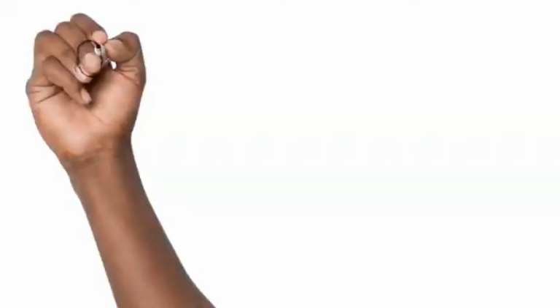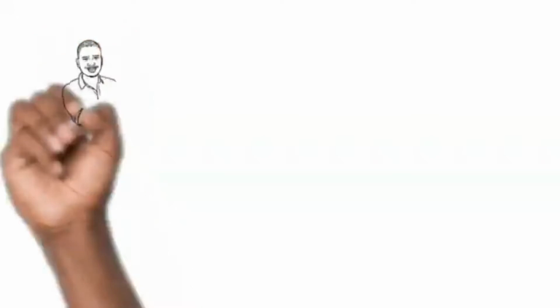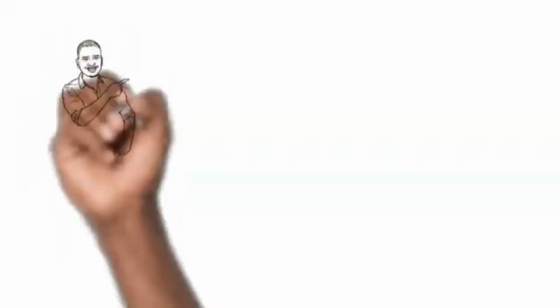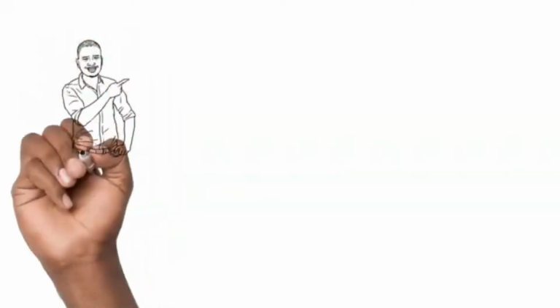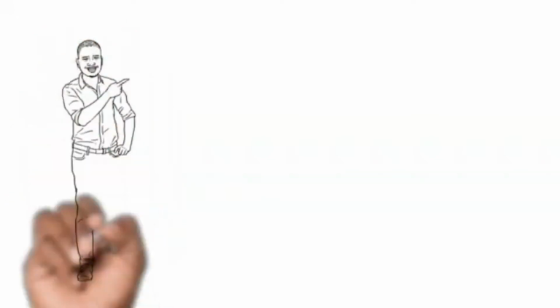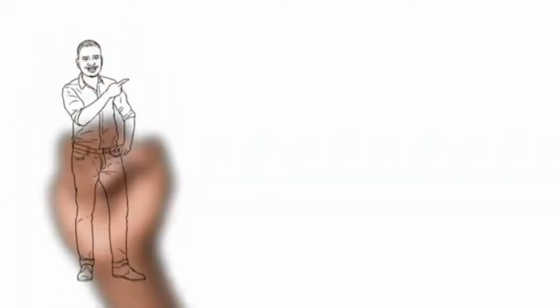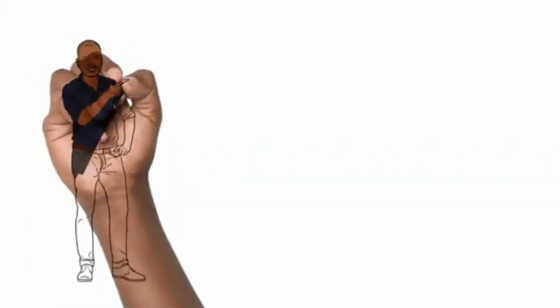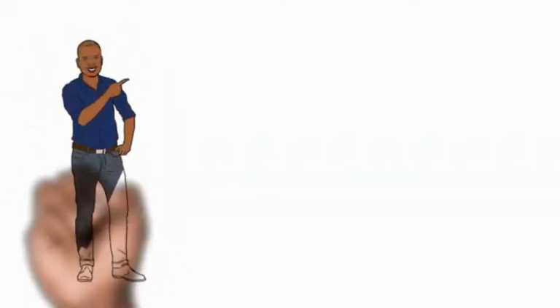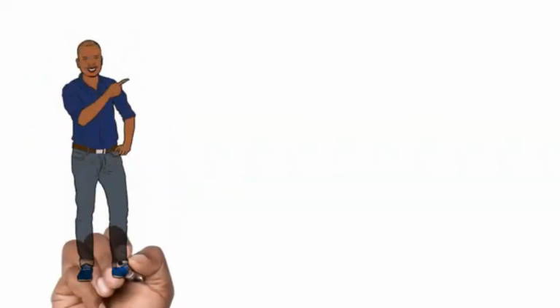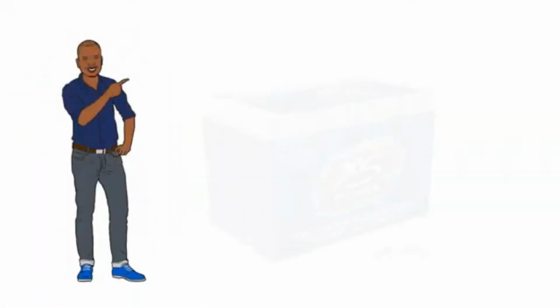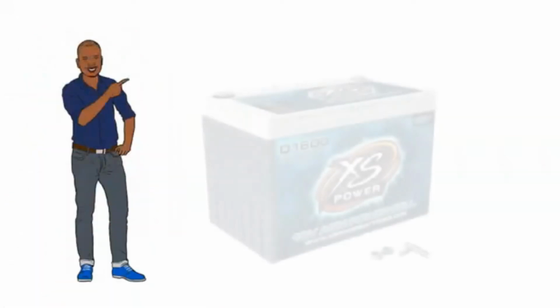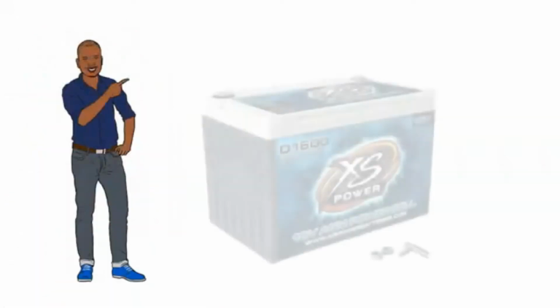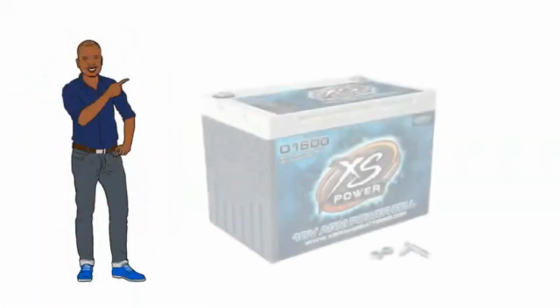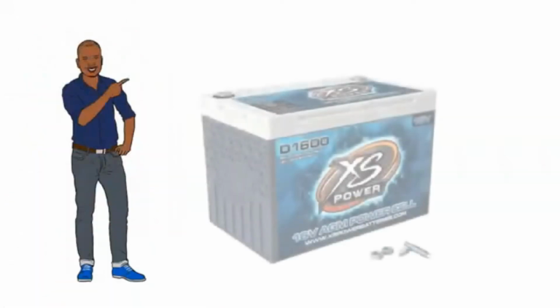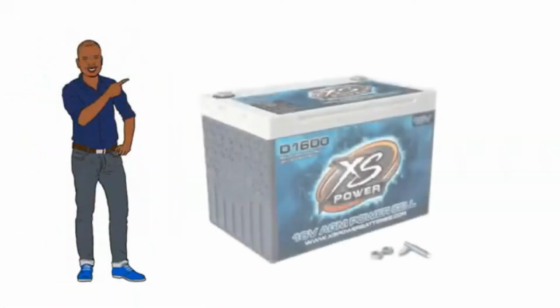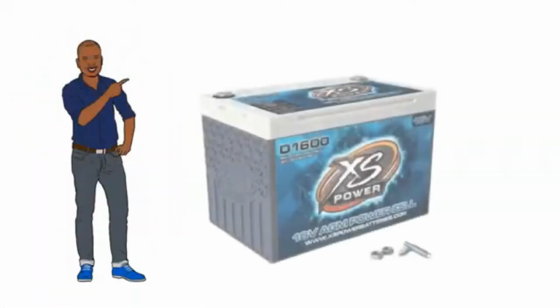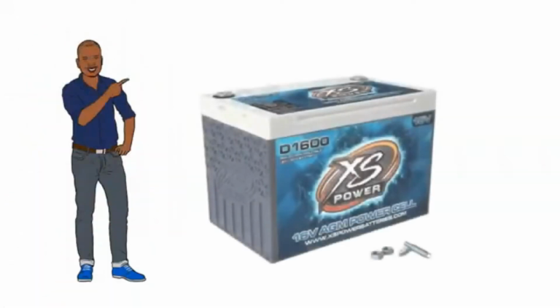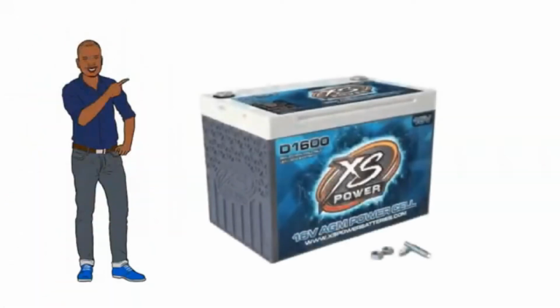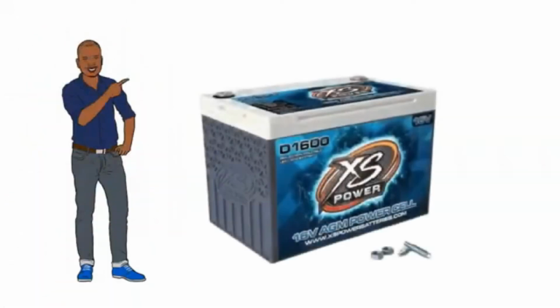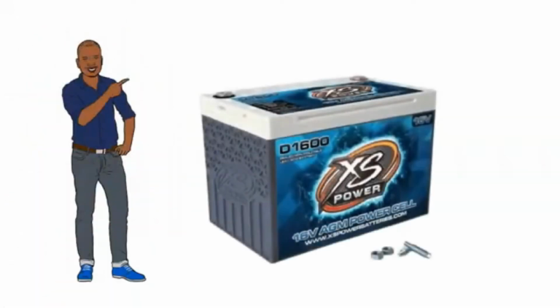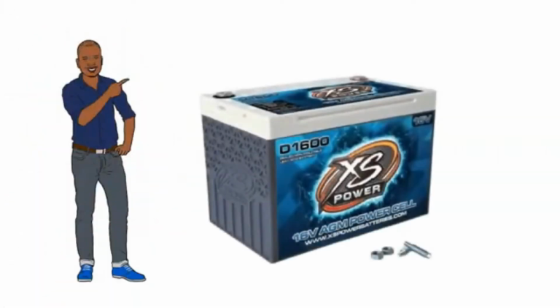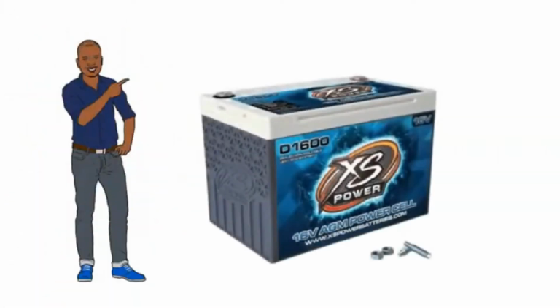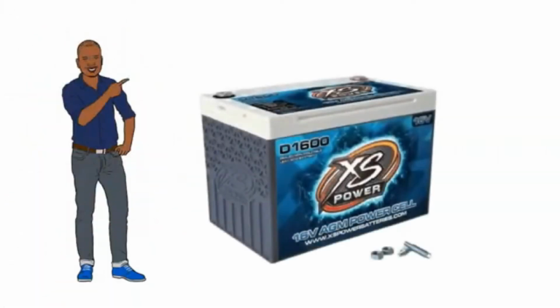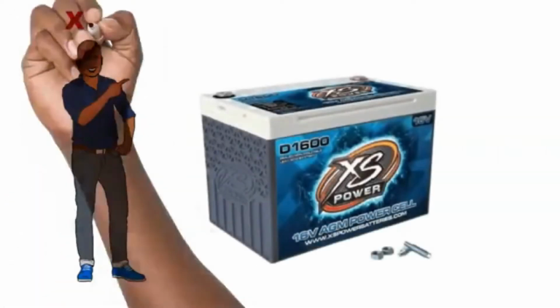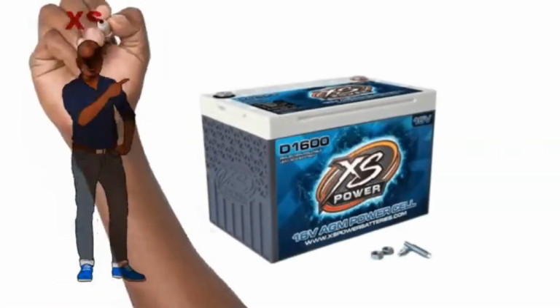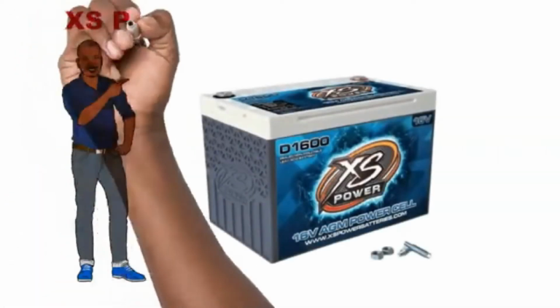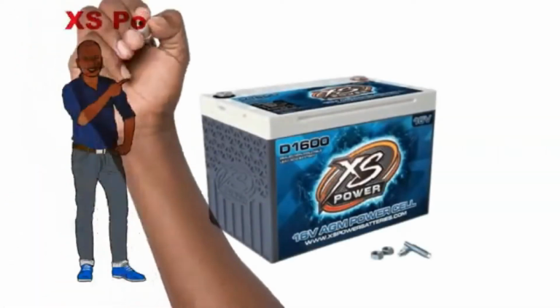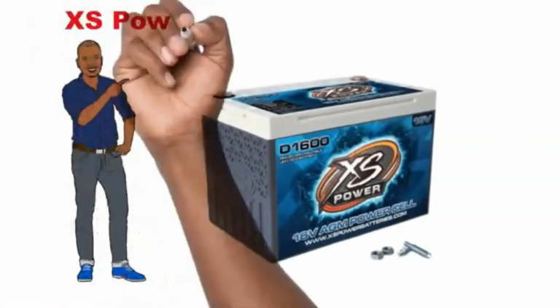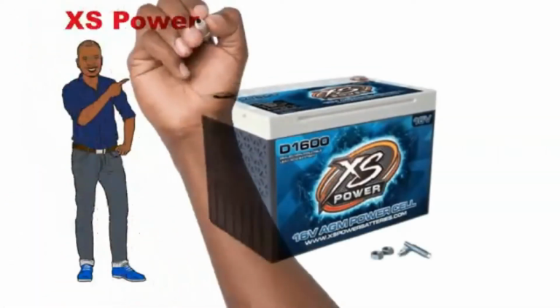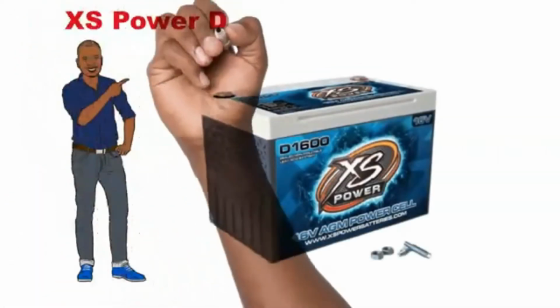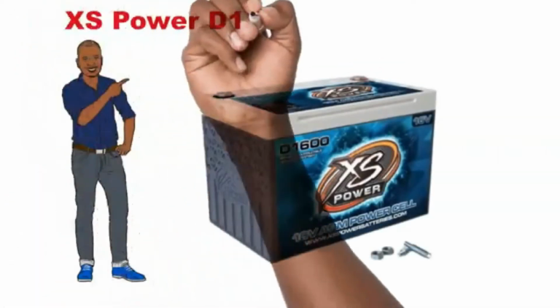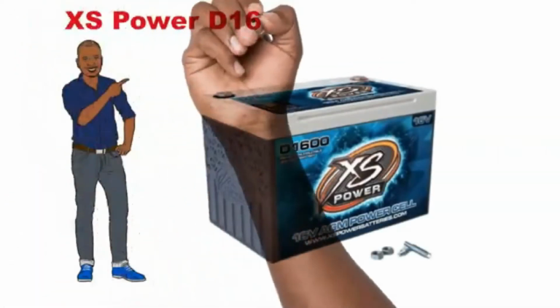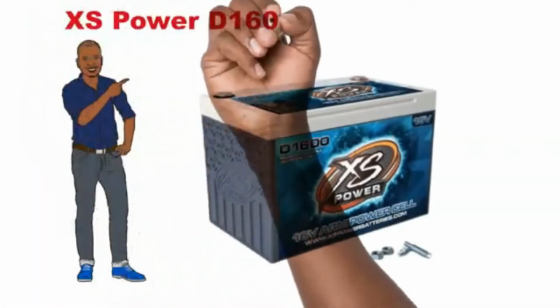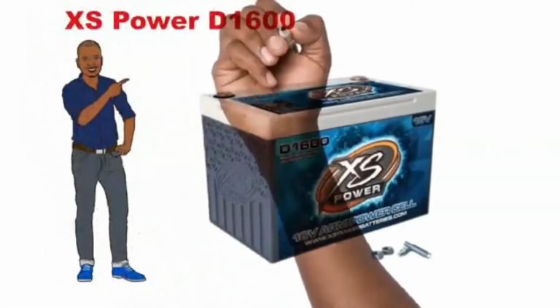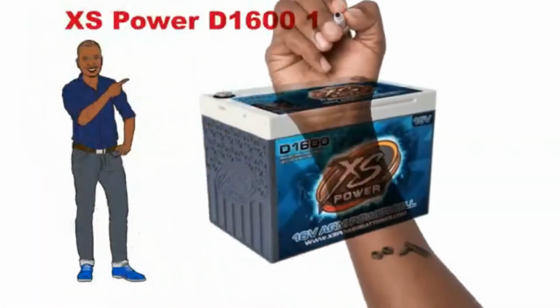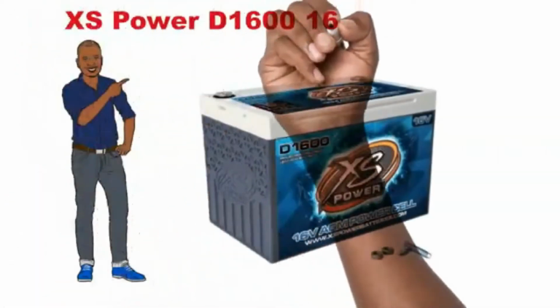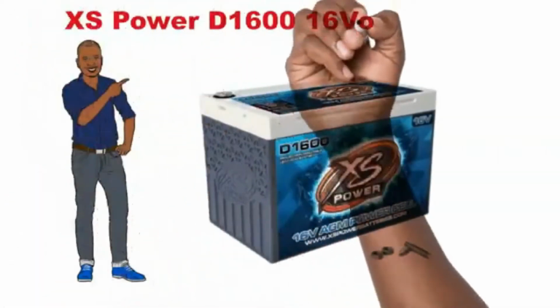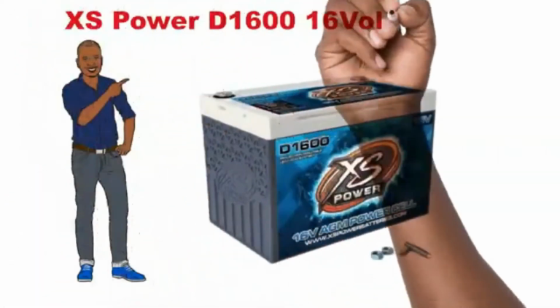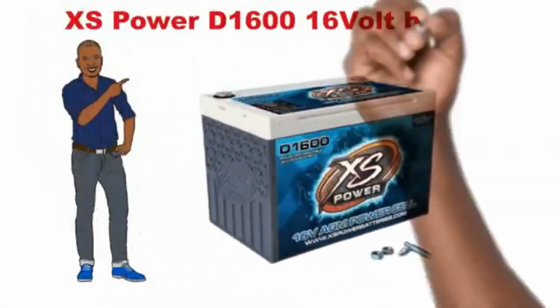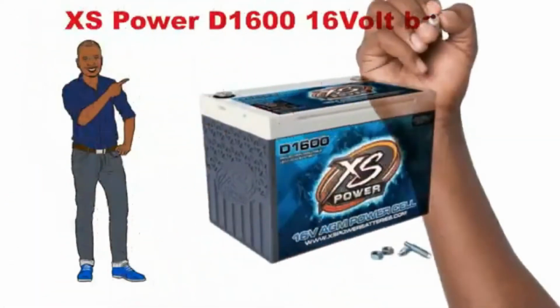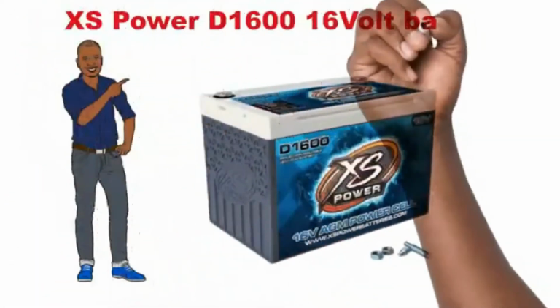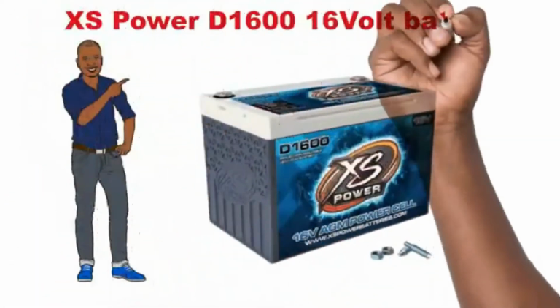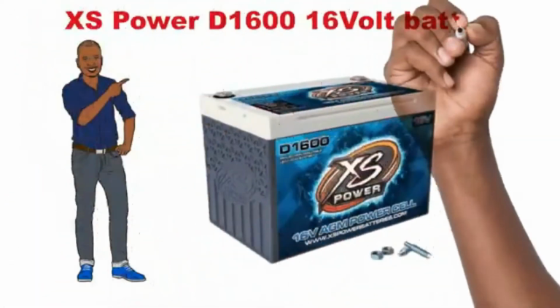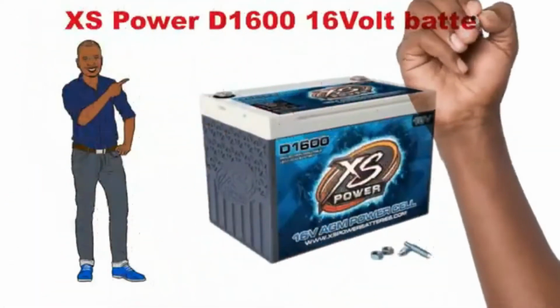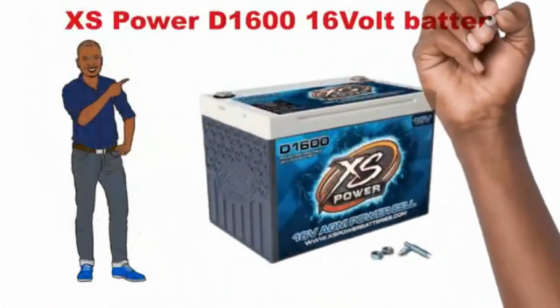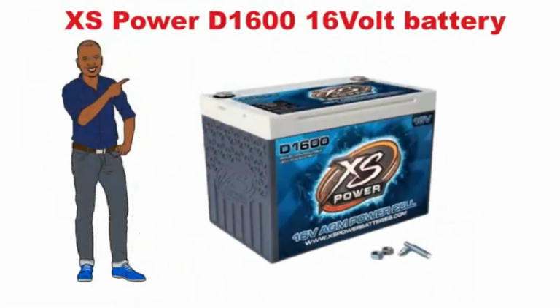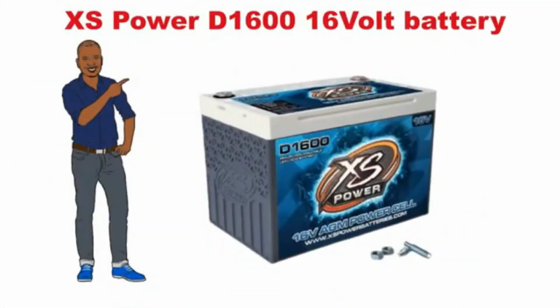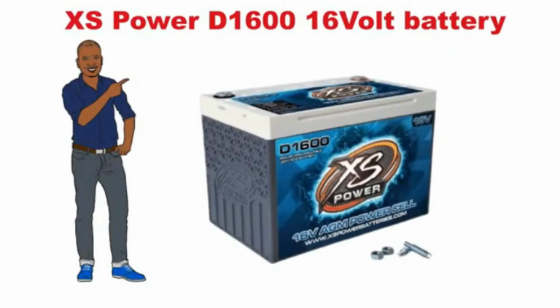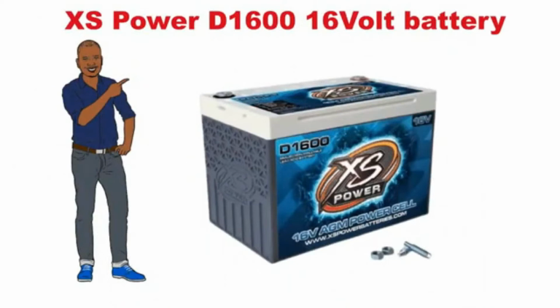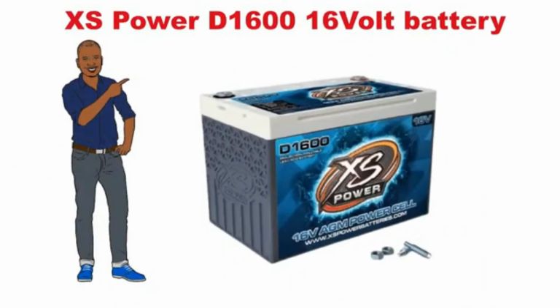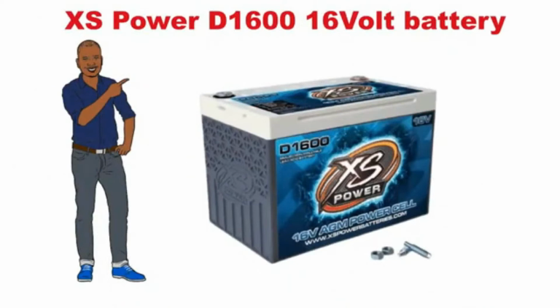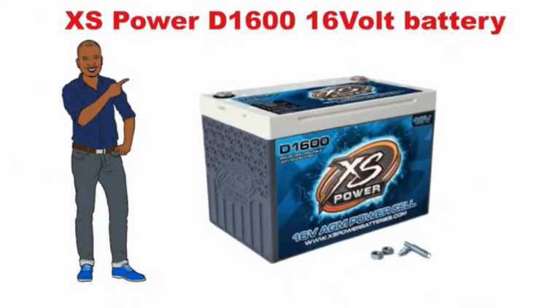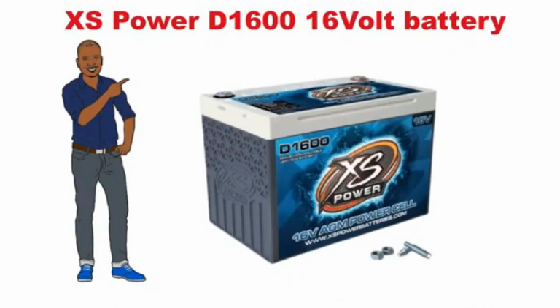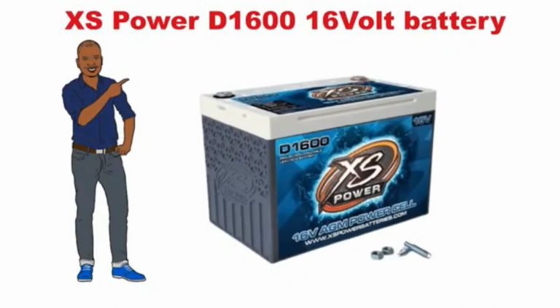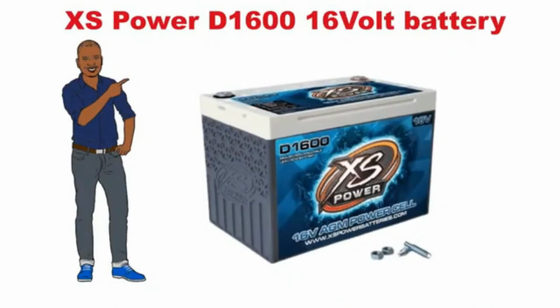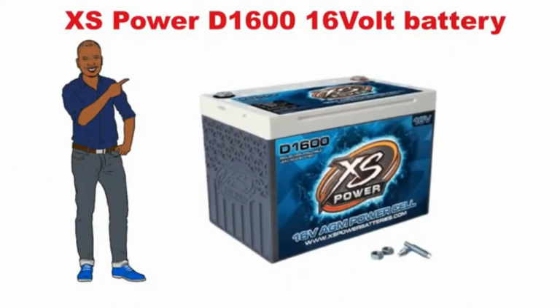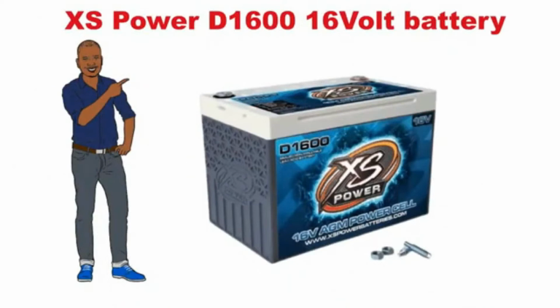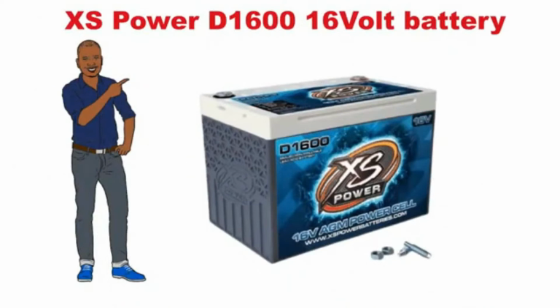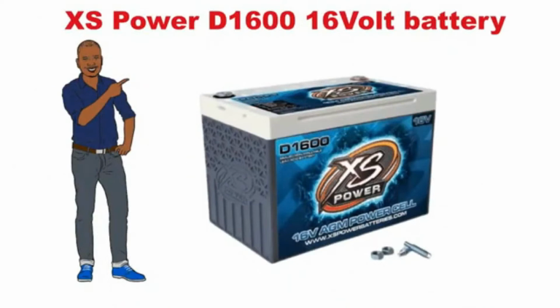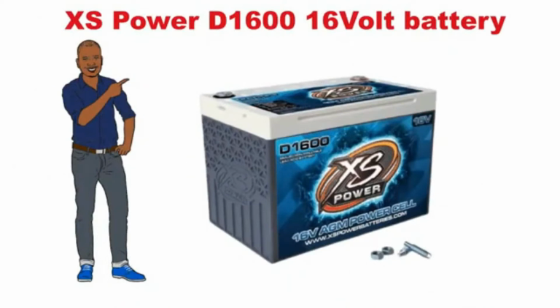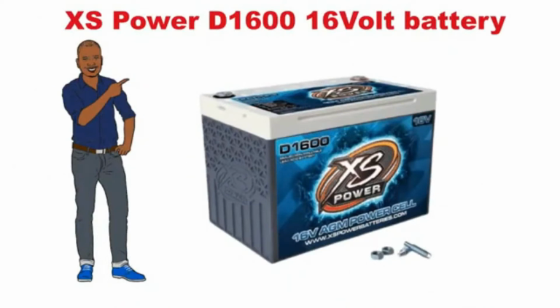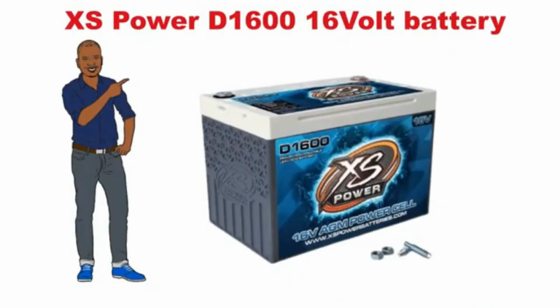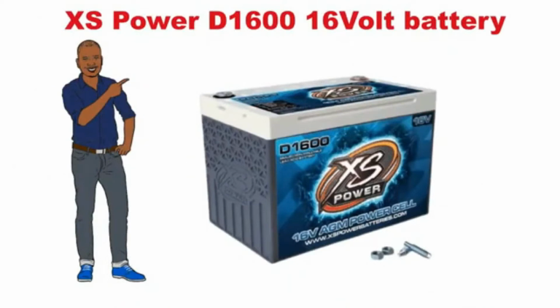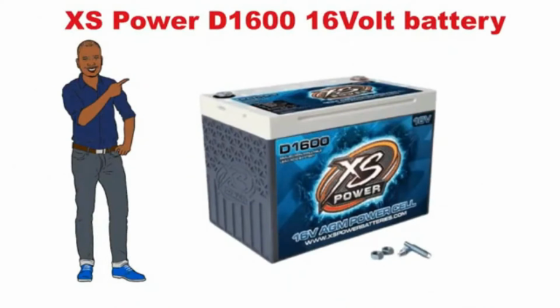Now we discuss about XS Power D1000 616V battery. So let's start.